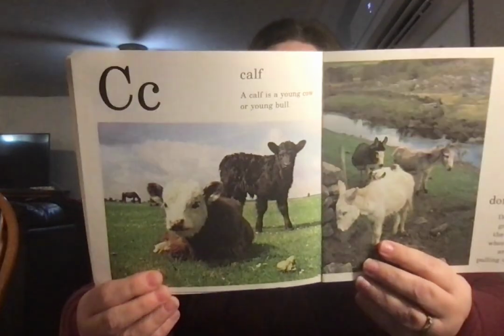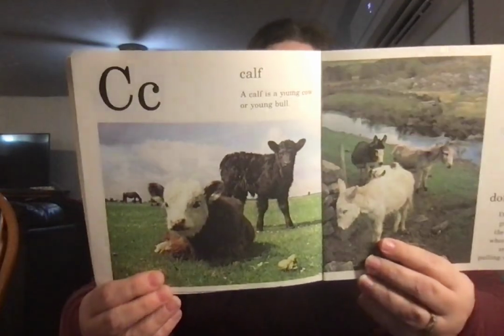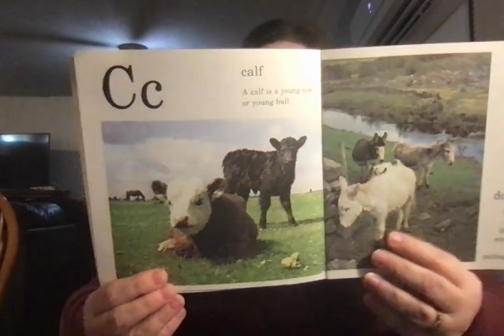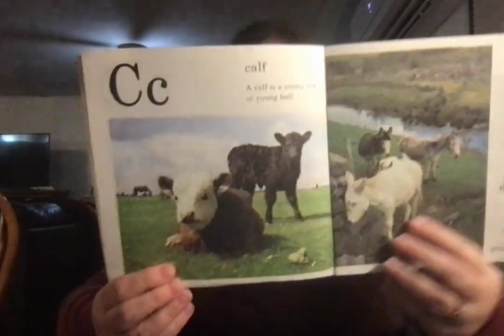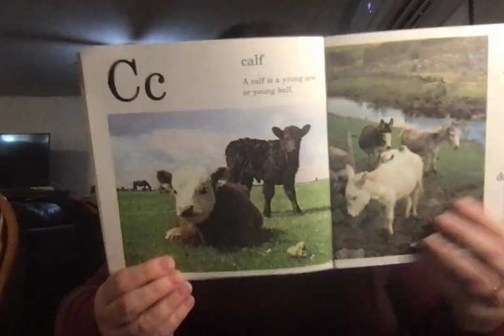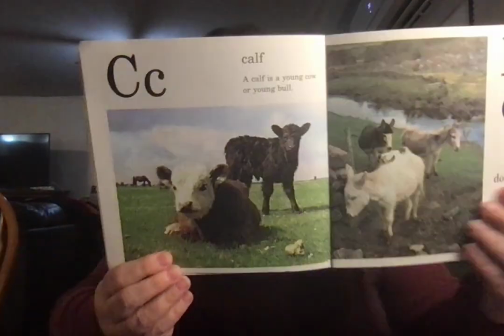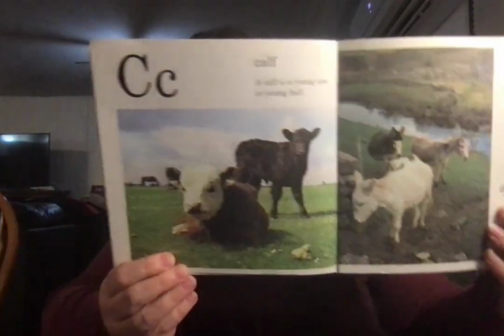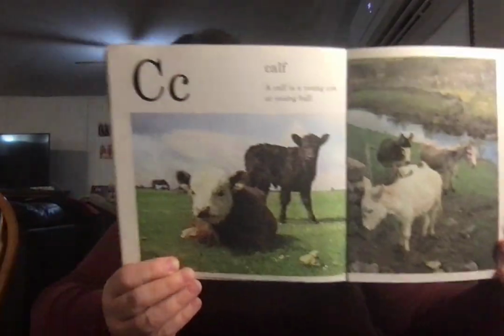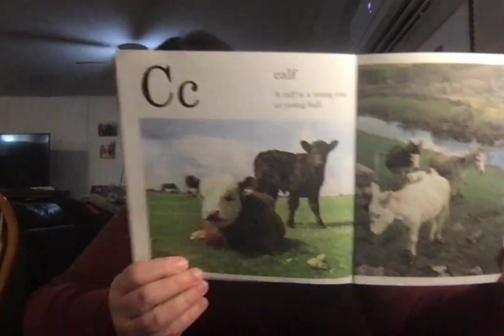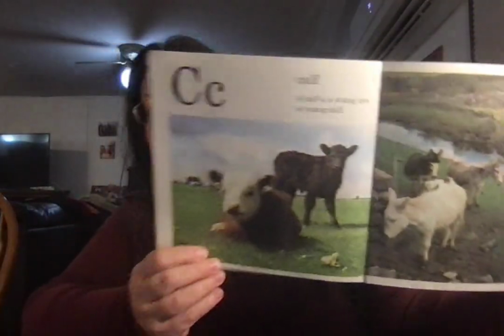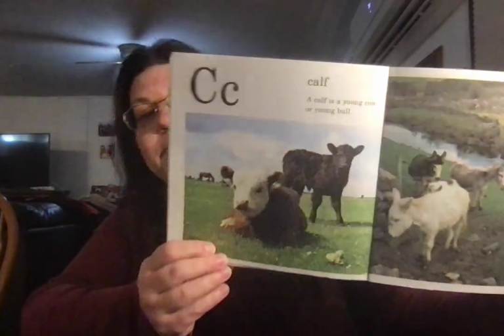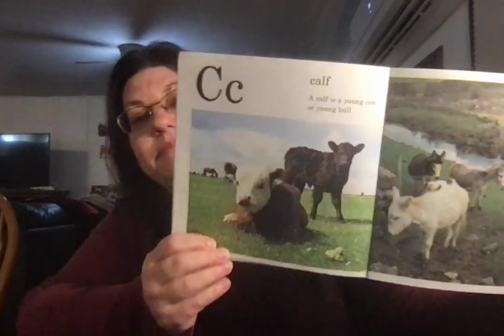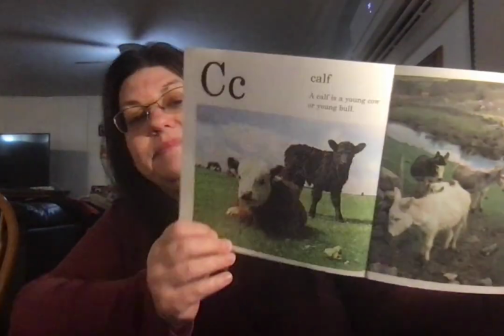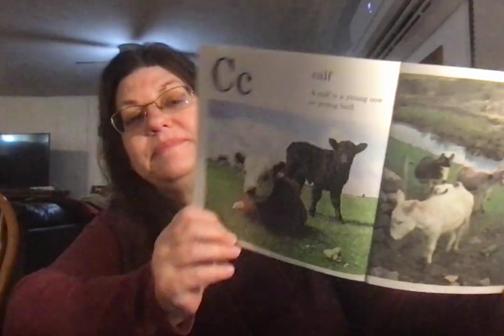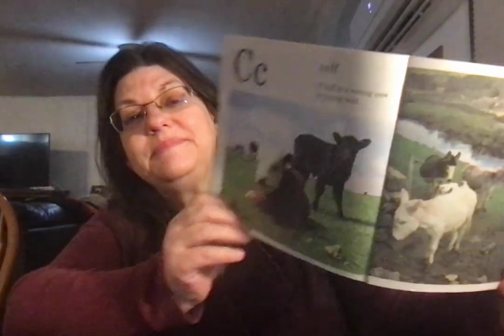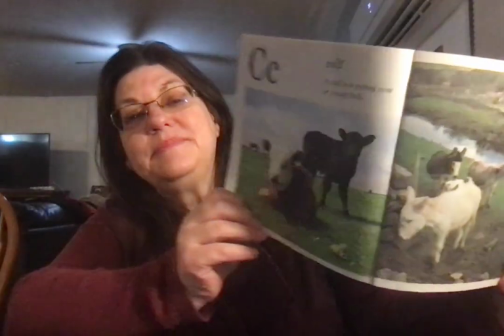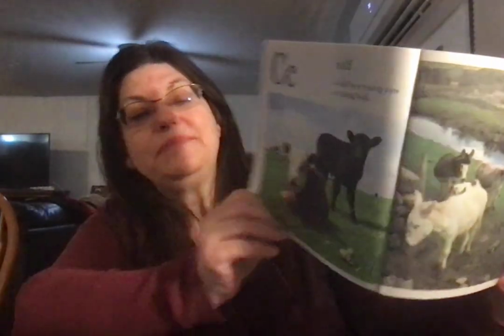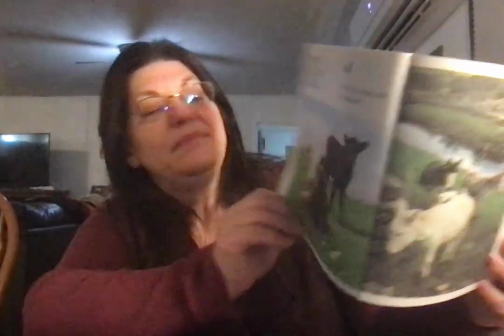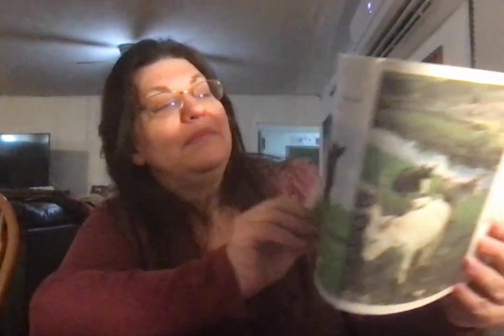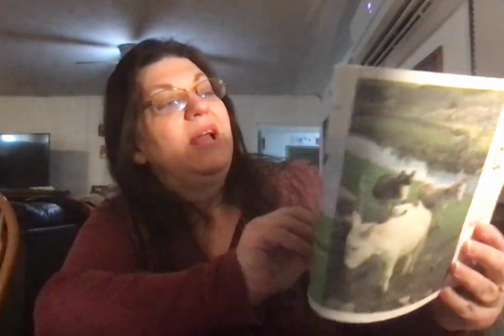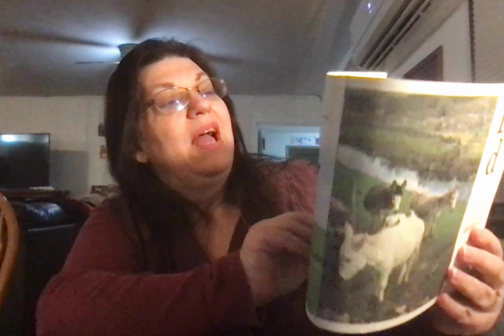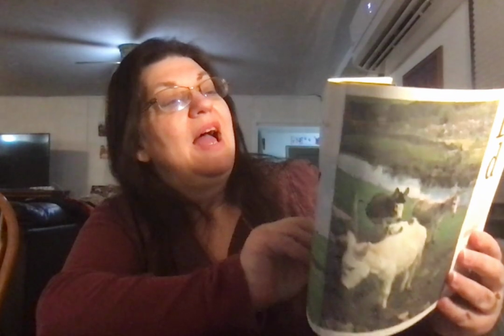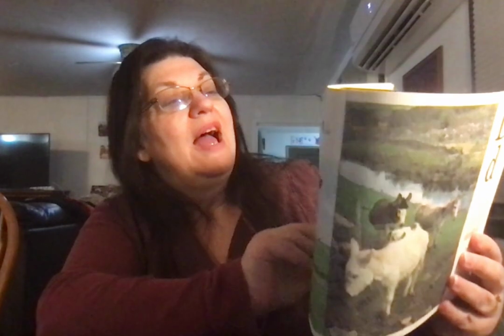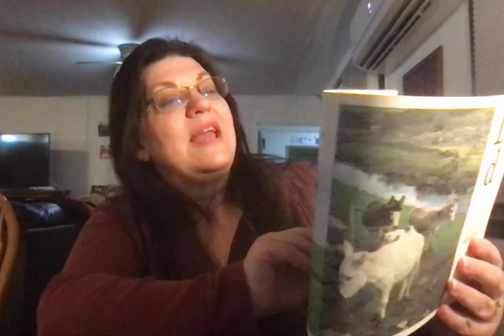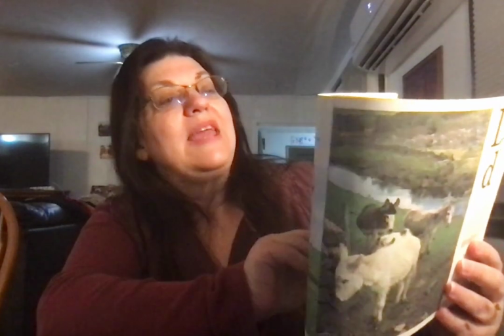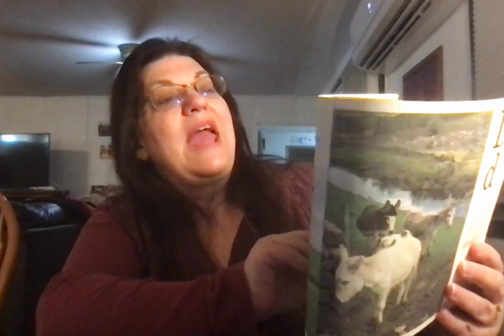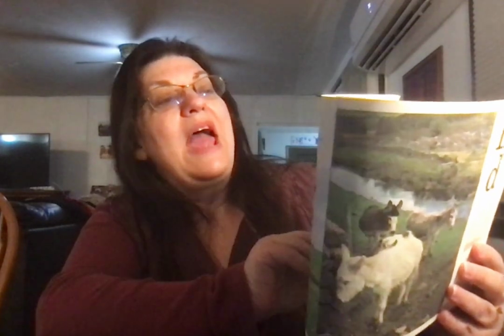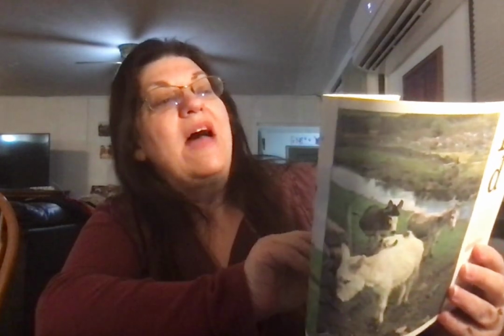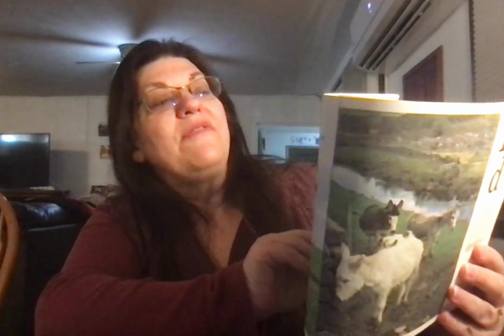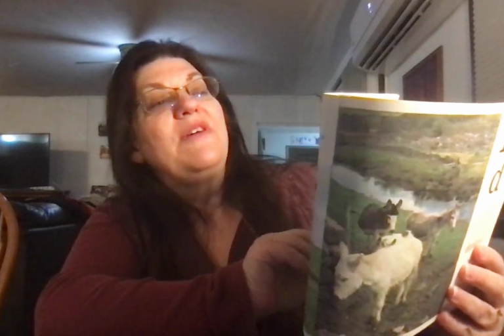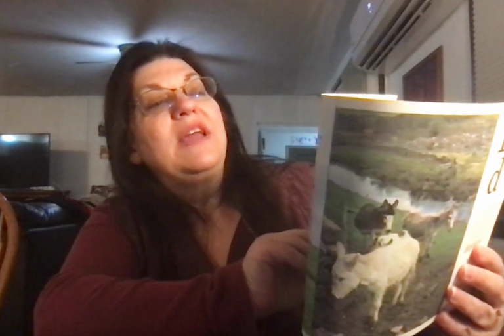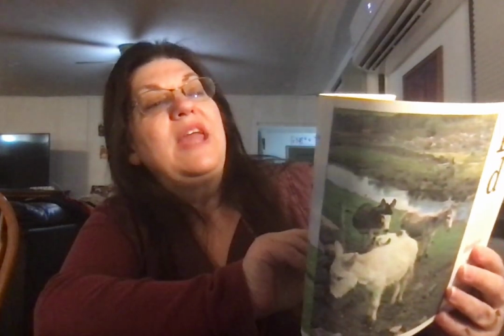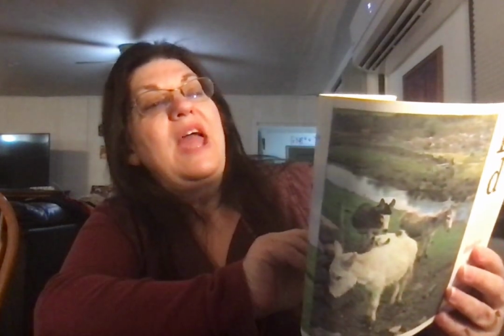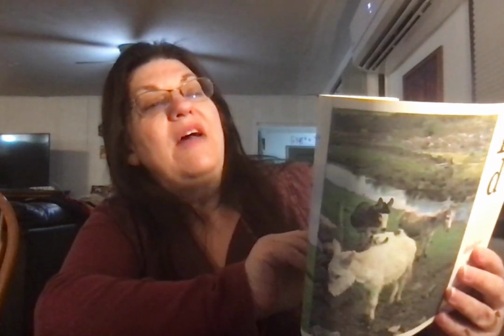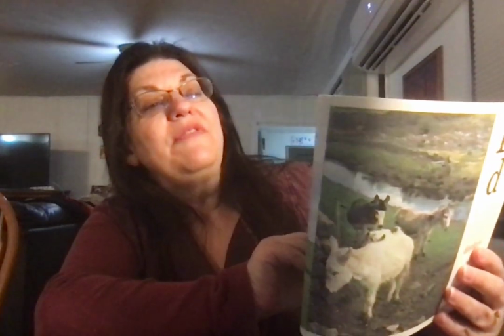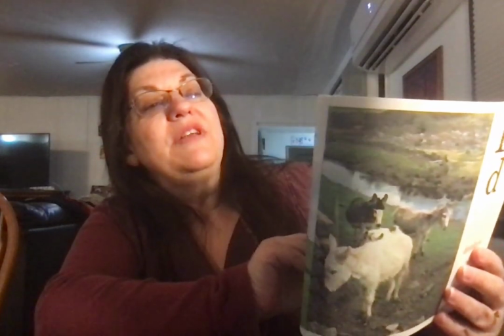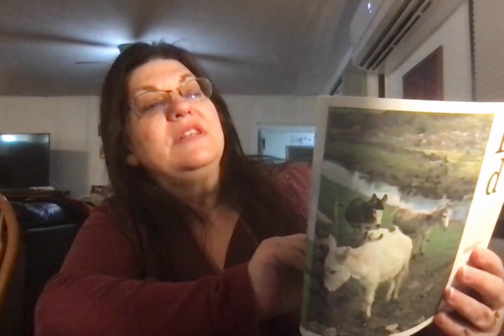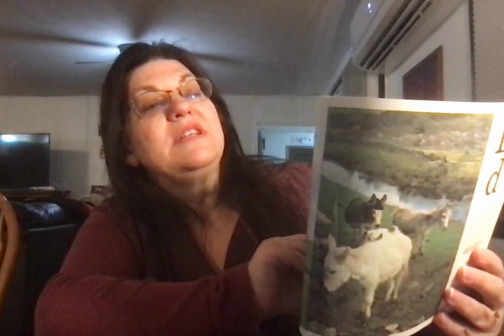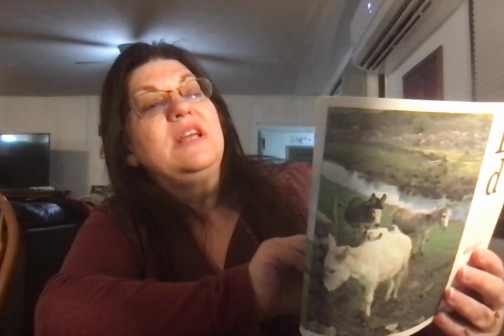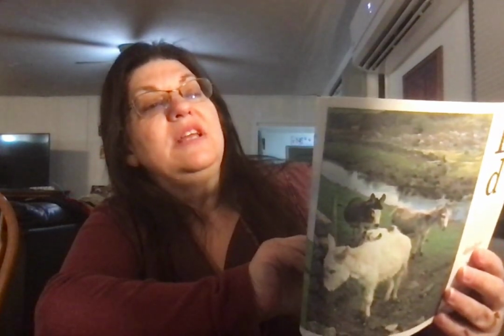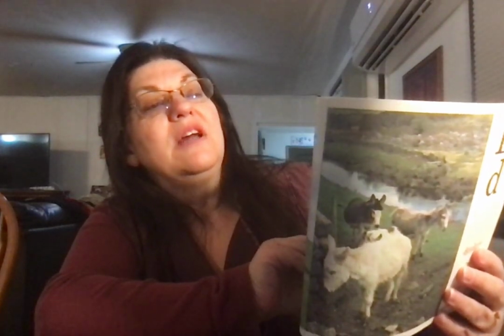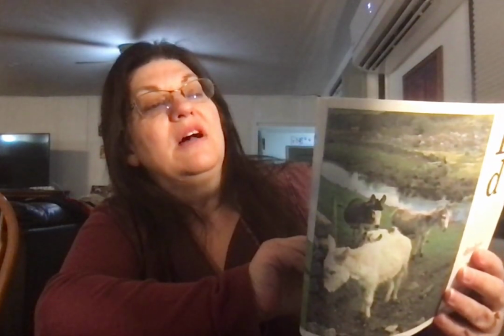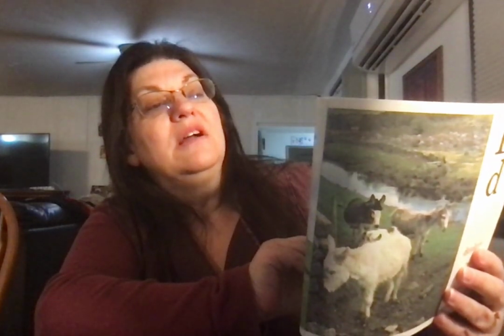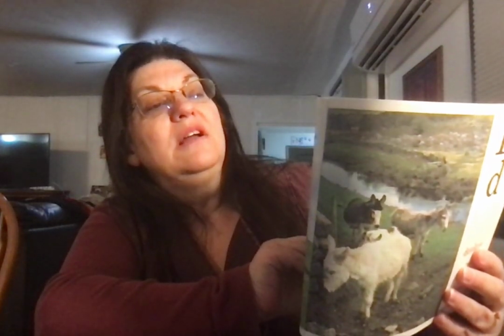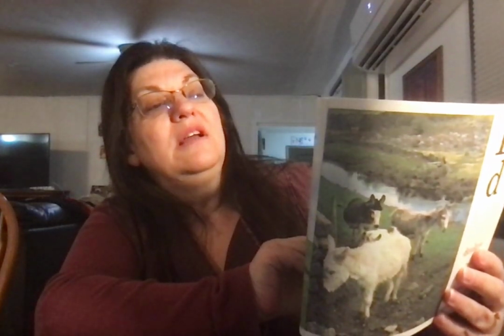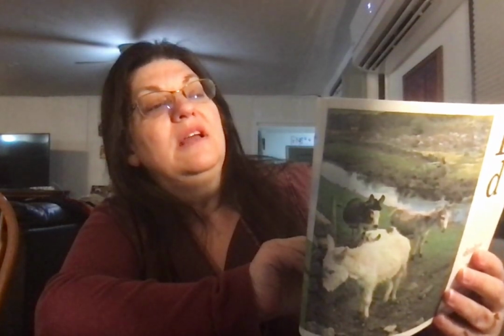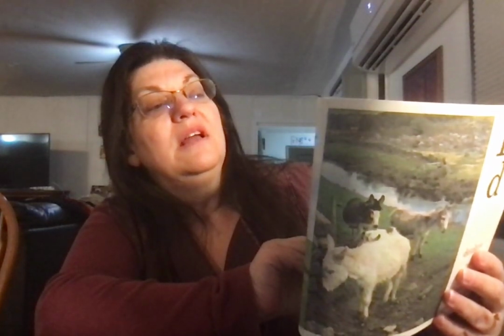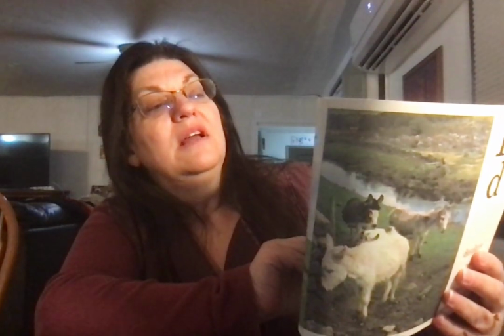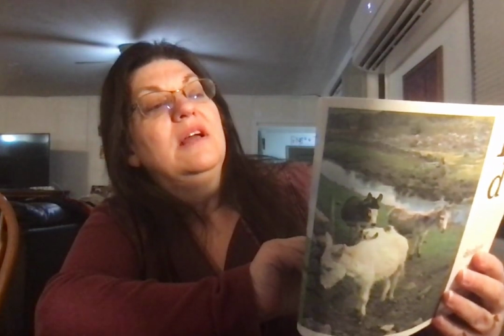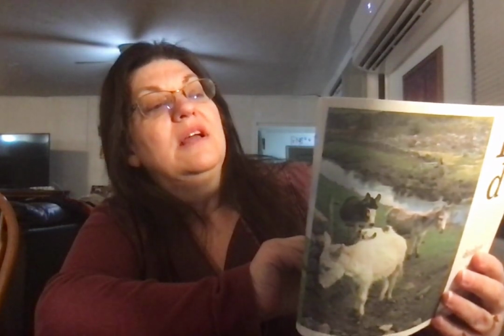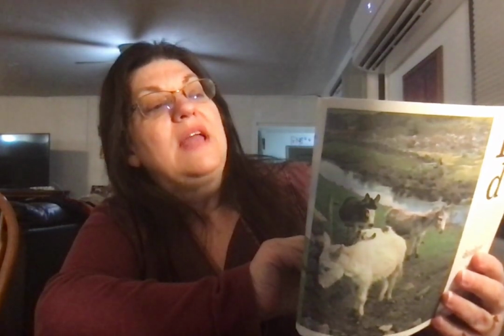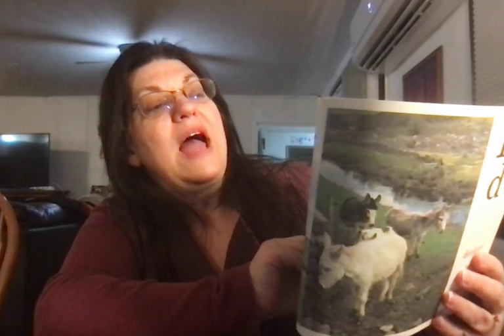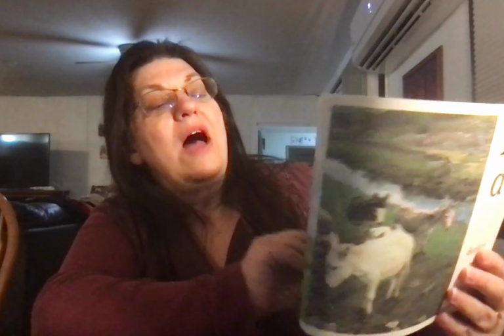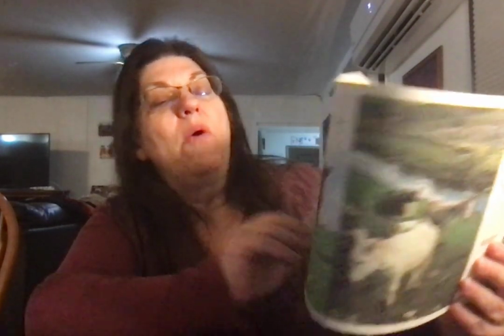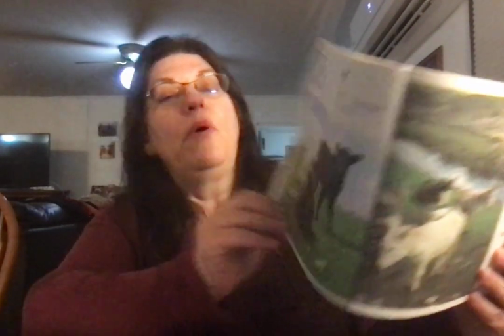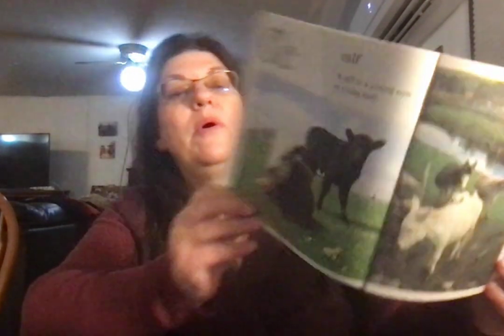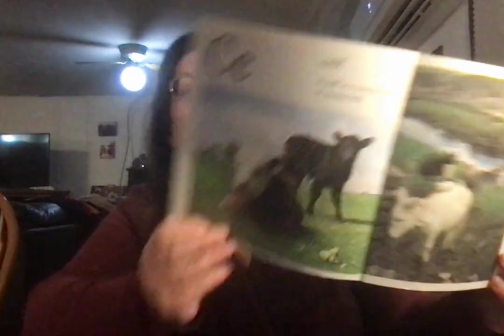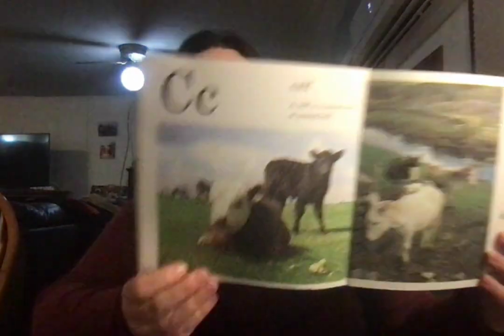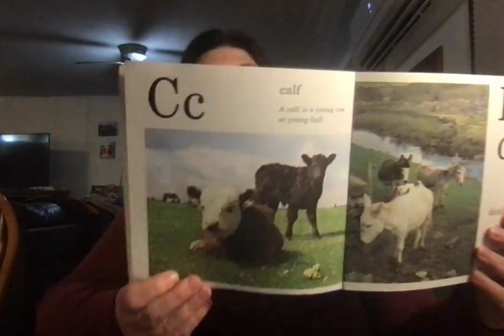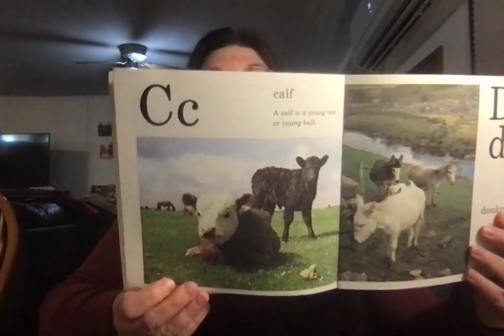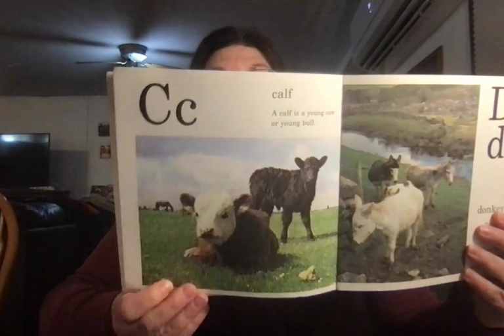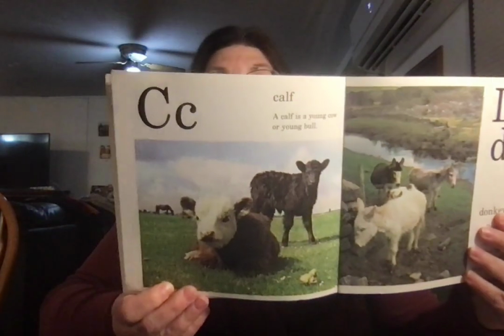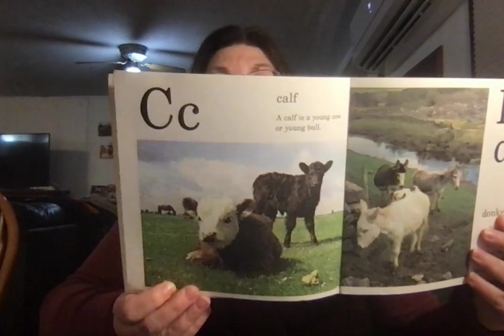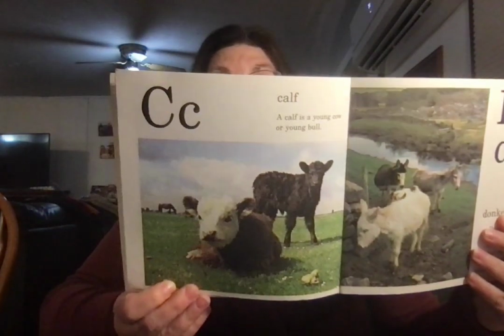C. Calf. A calf is a young cow or a young bull.